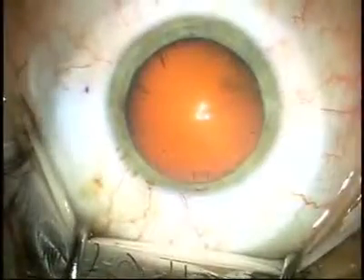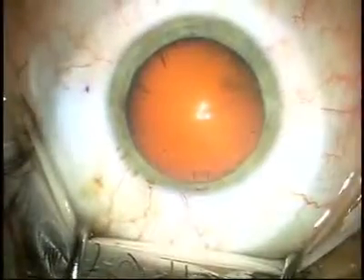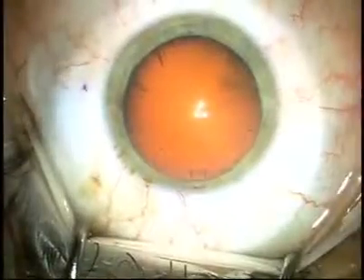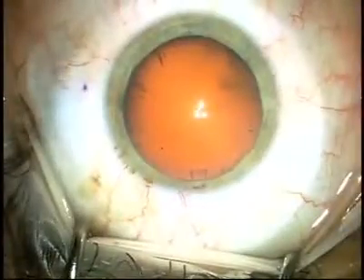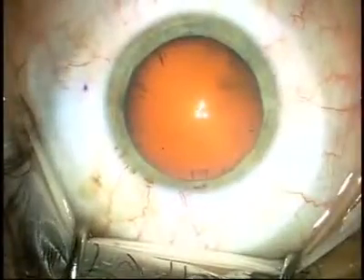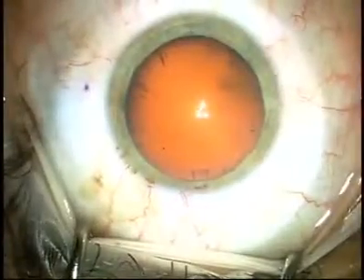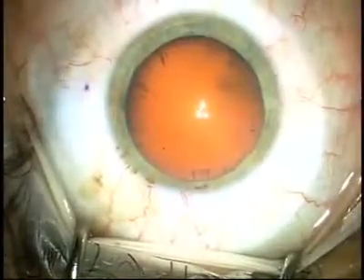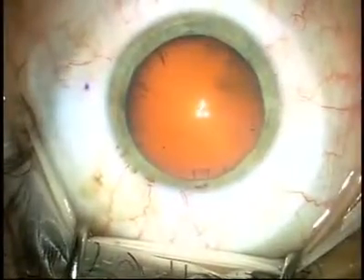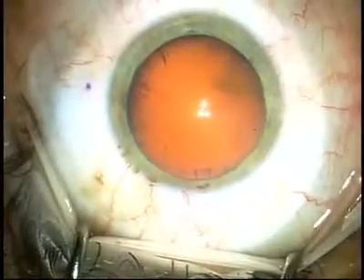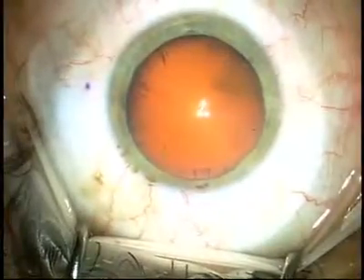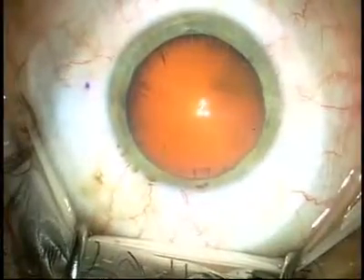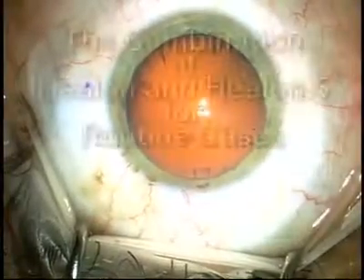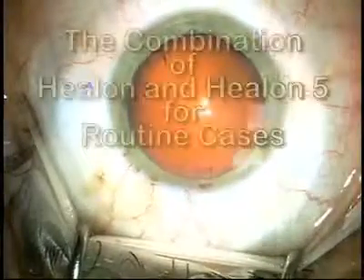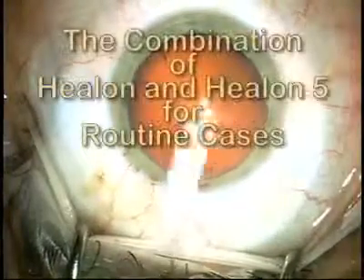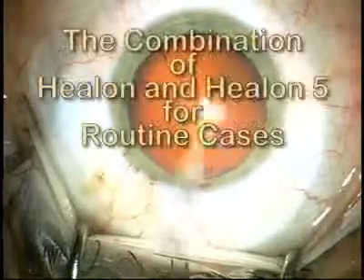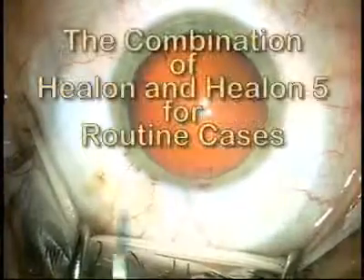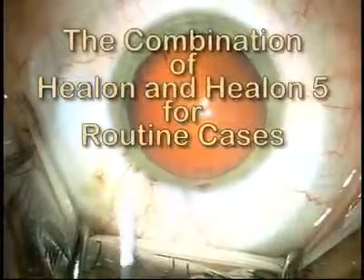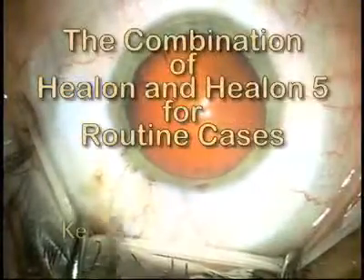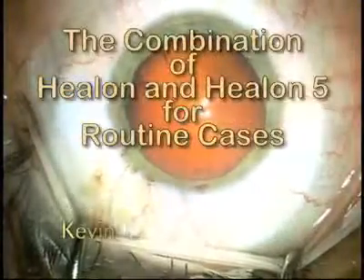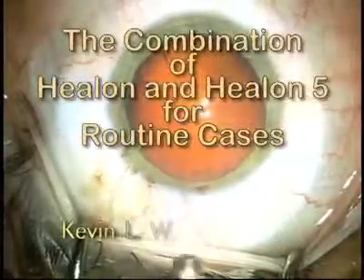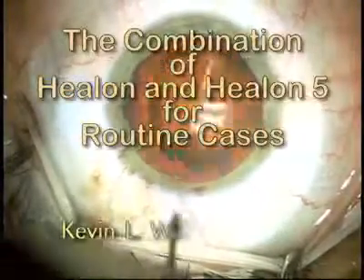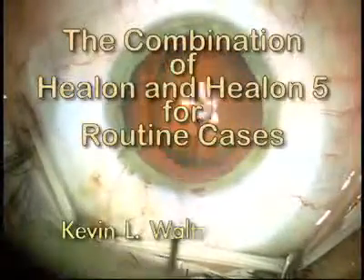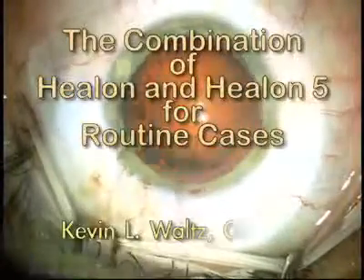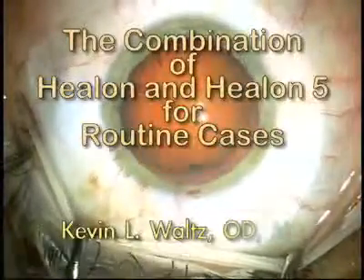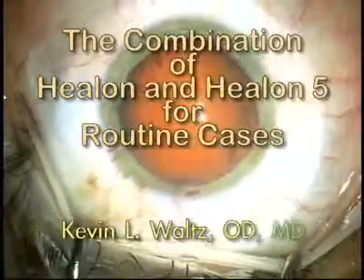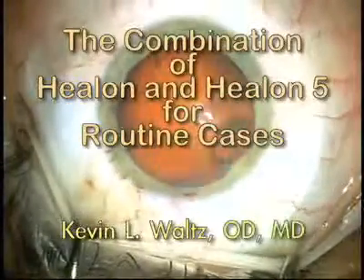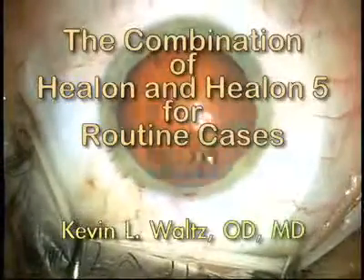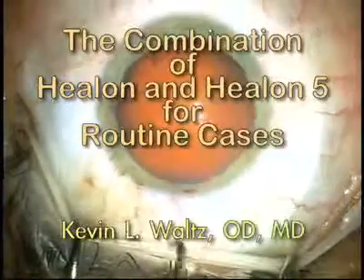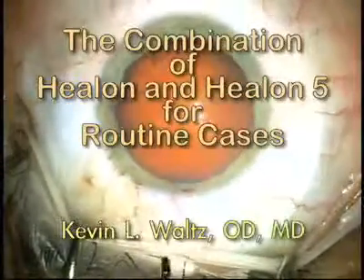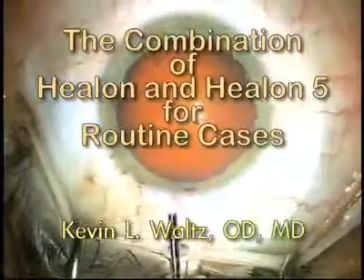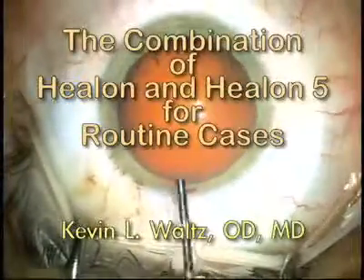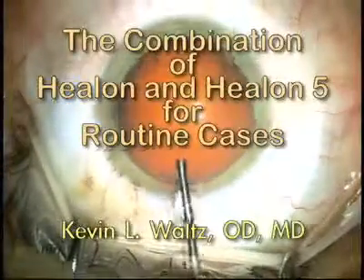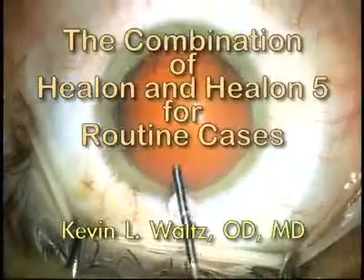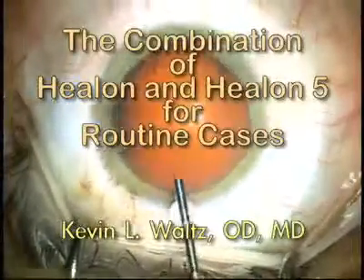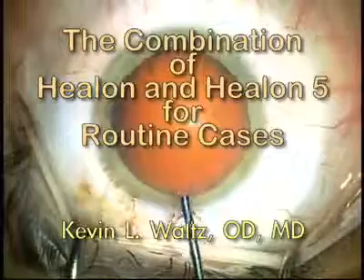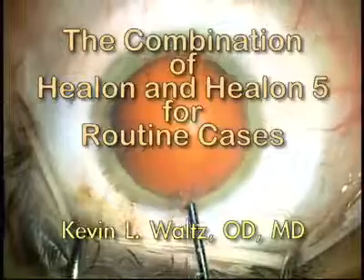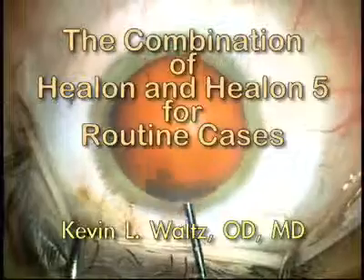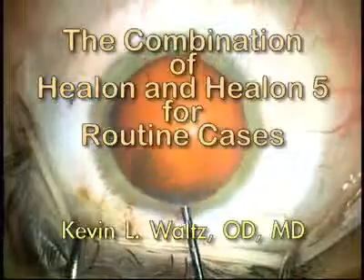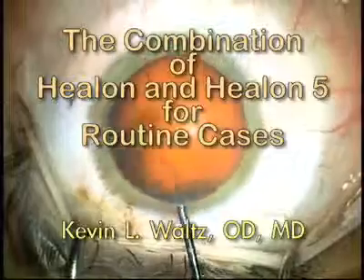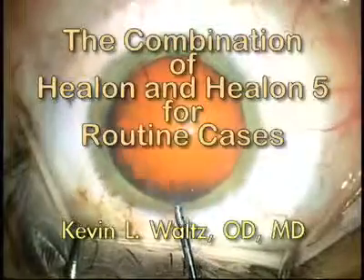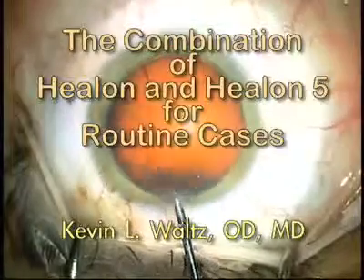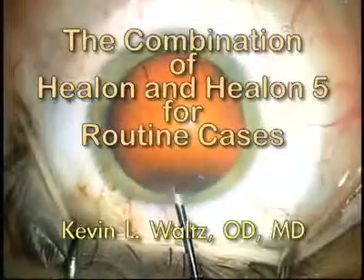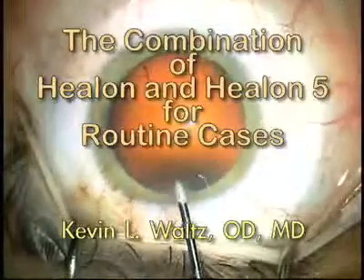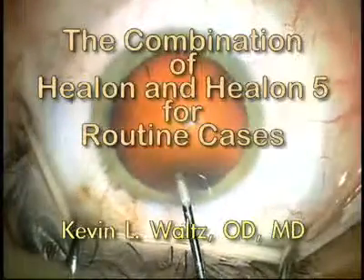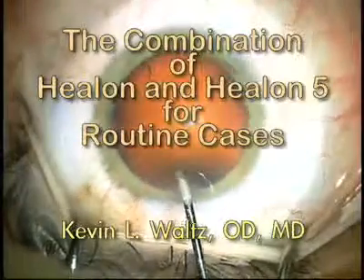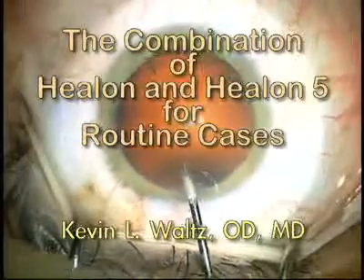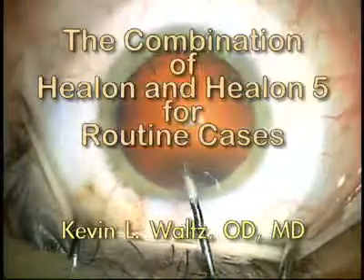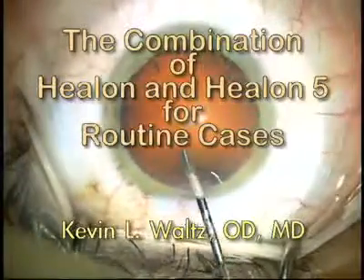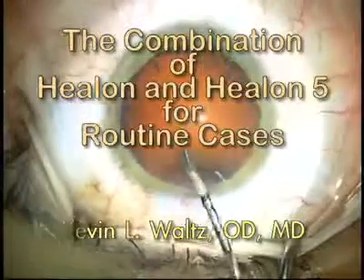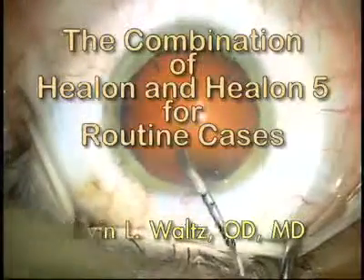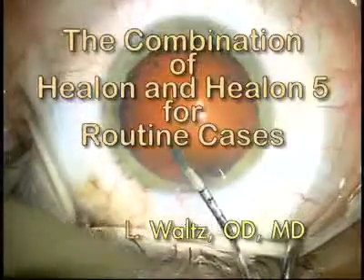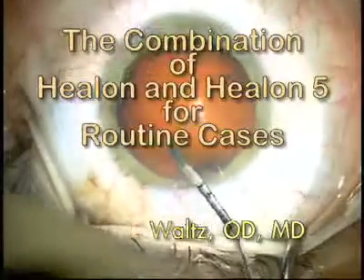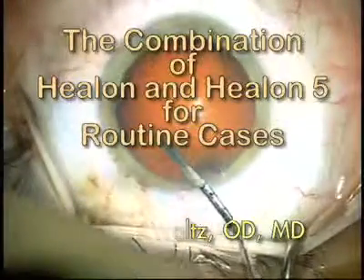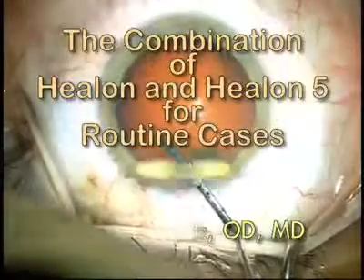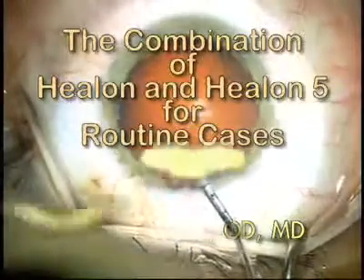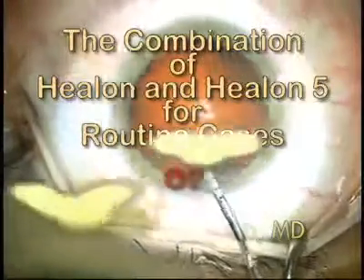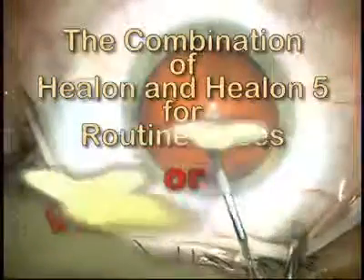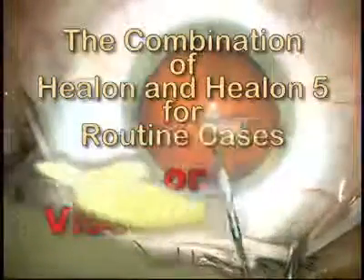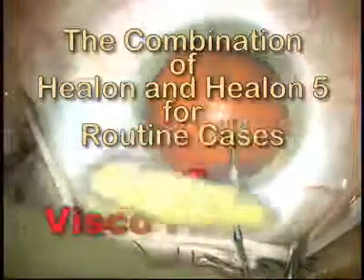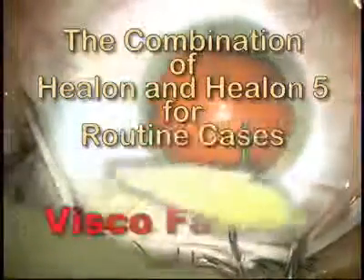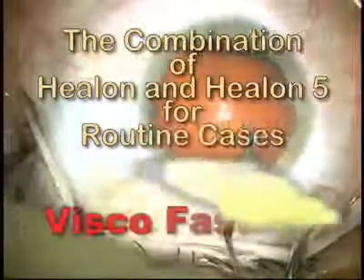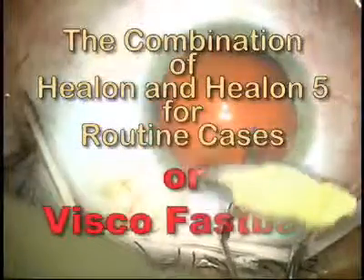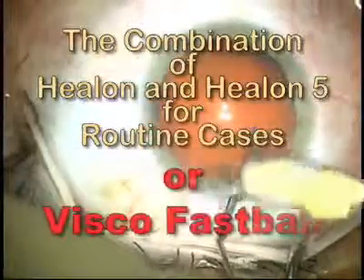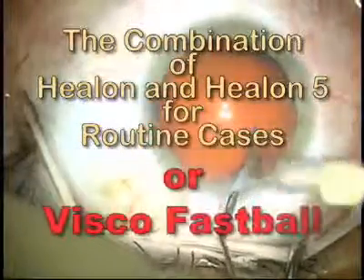This video shows the combination of Helon and Helon 5 for routine cases, or as I like to call it, the visco fastball.